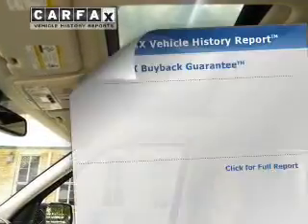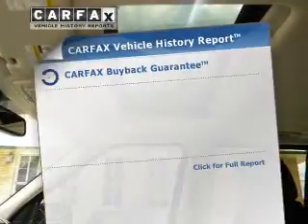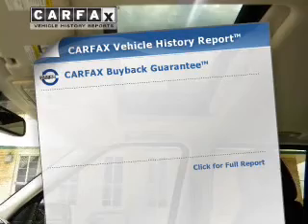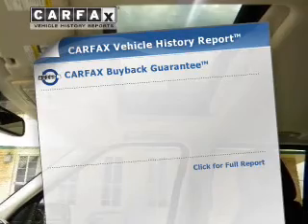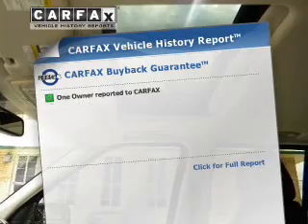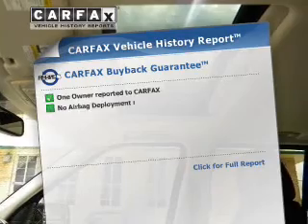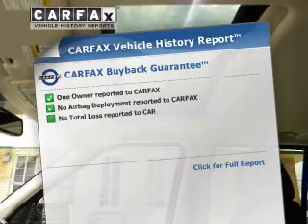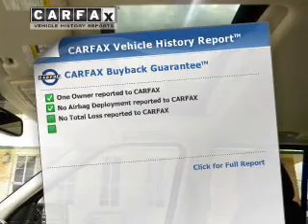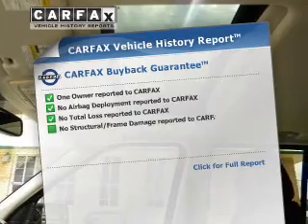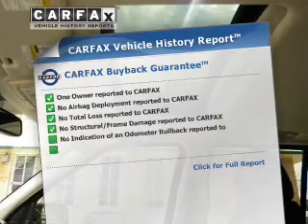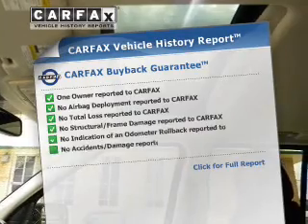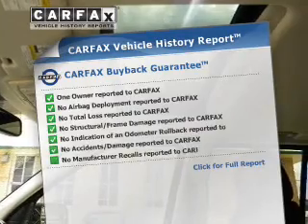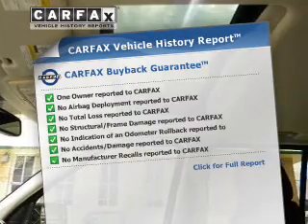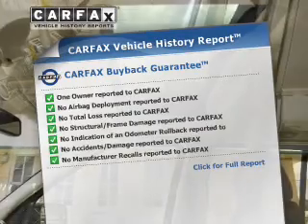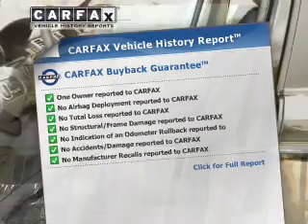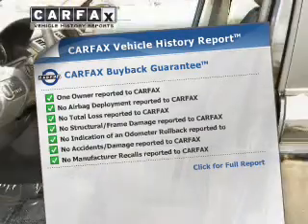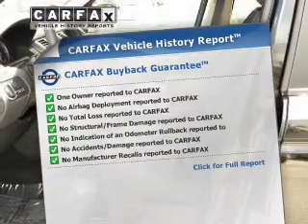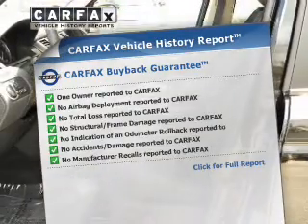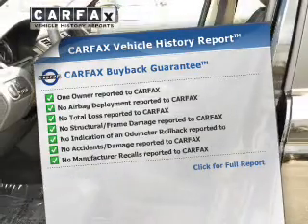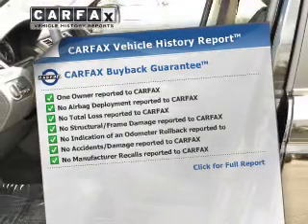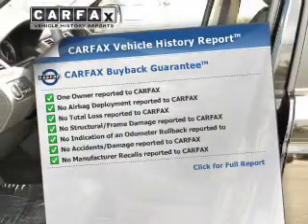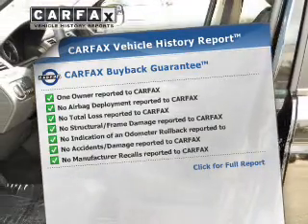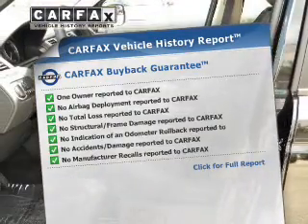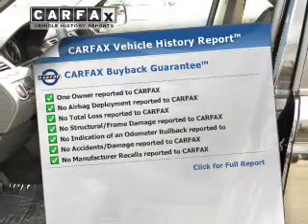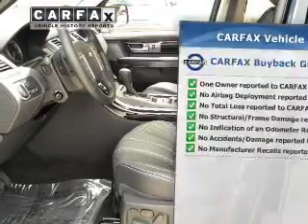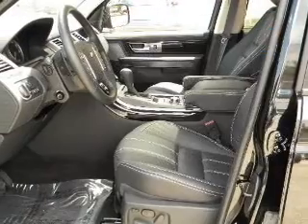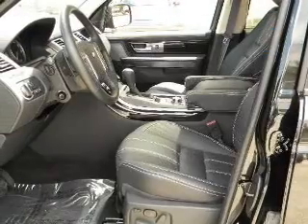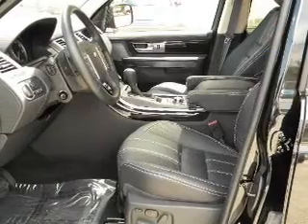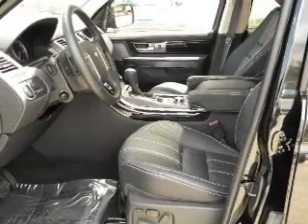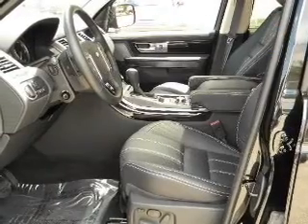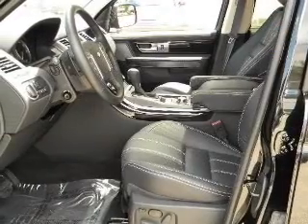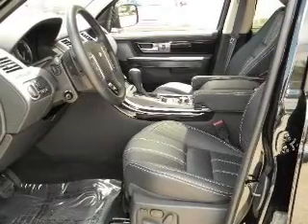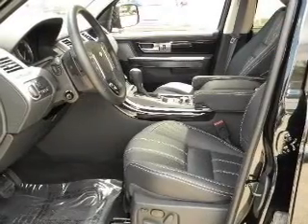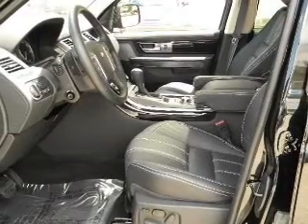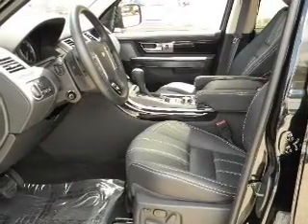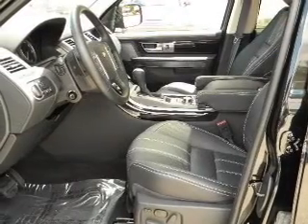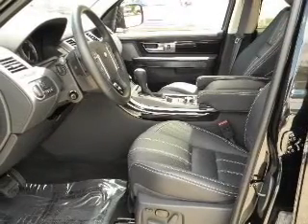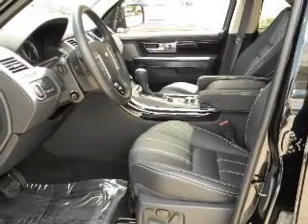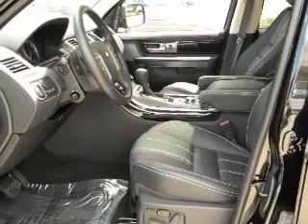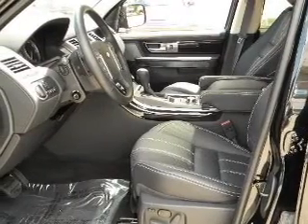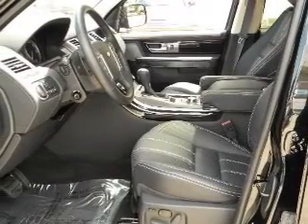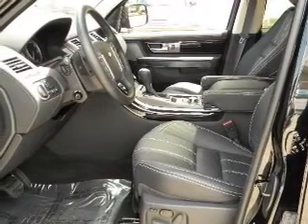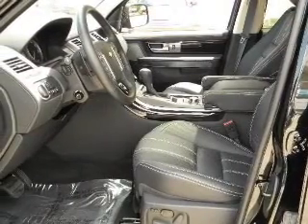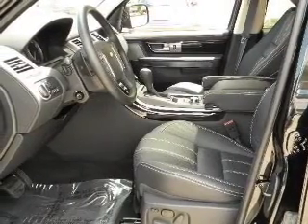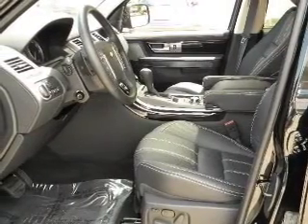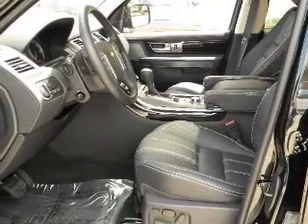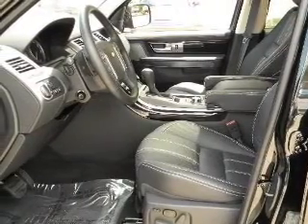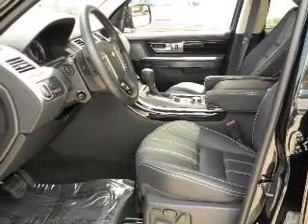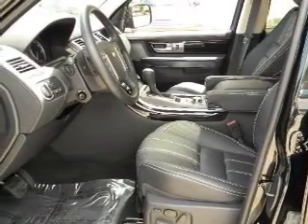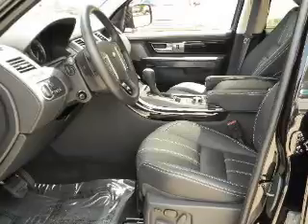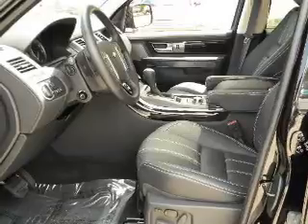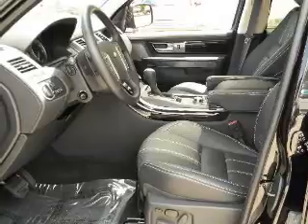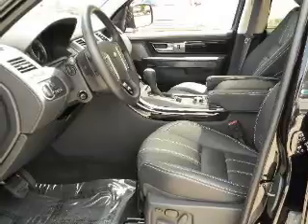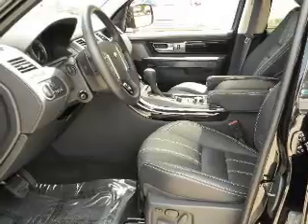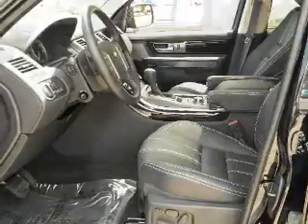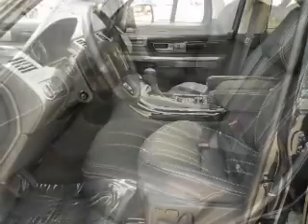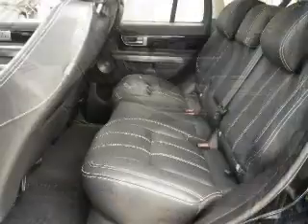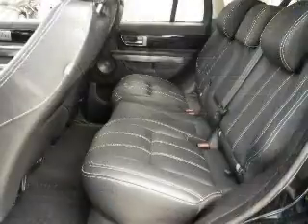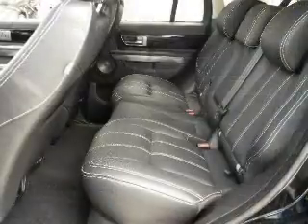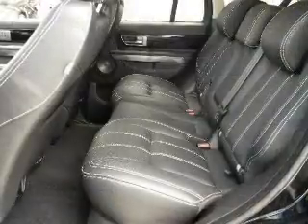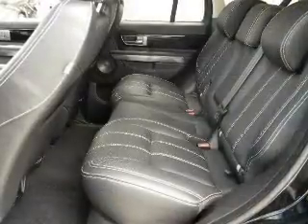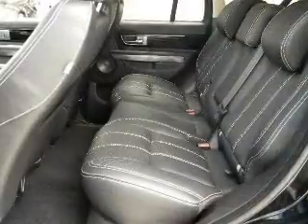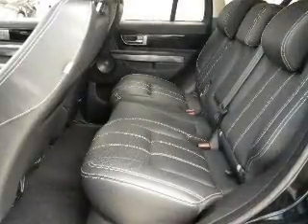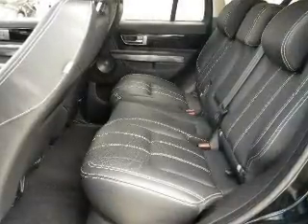Carfax is offered to provide you with peace of mind. Our website offers more information on all of our vehicles. Call us today to start test driving.